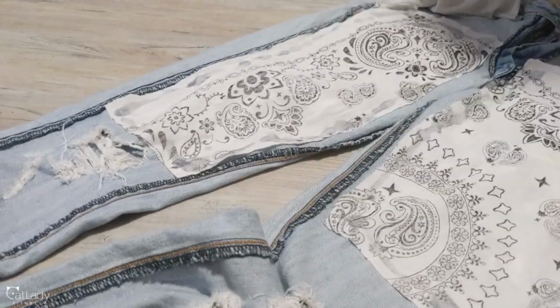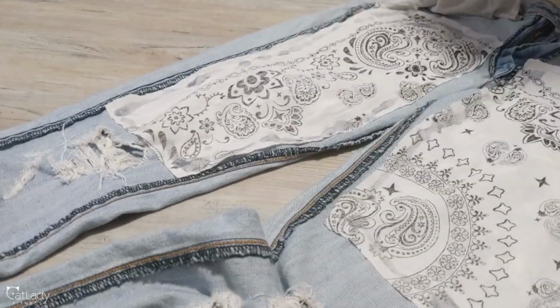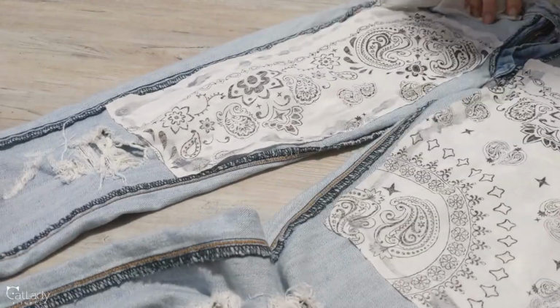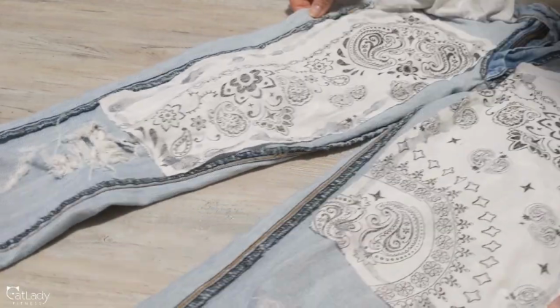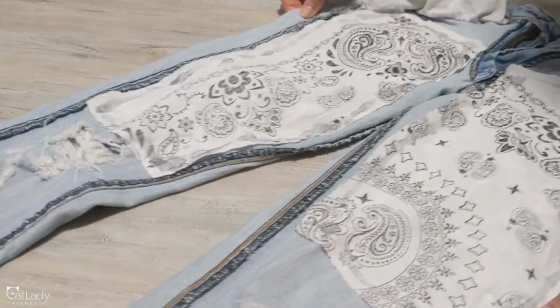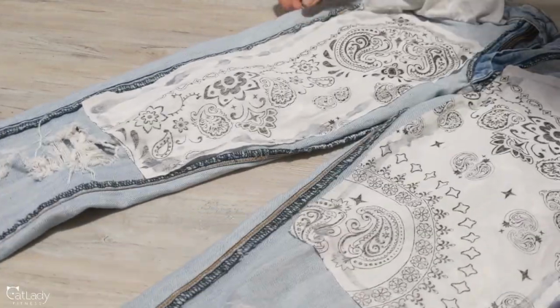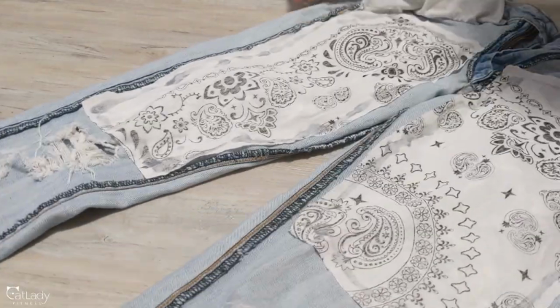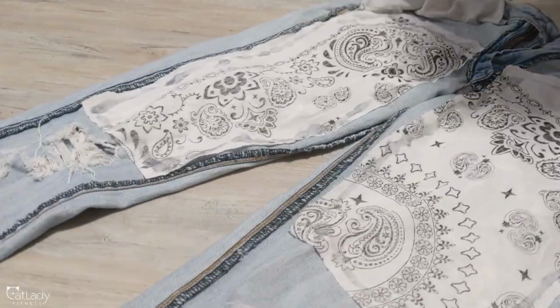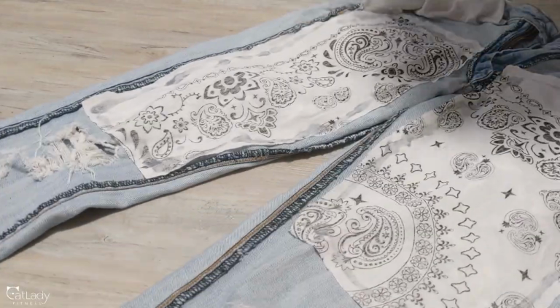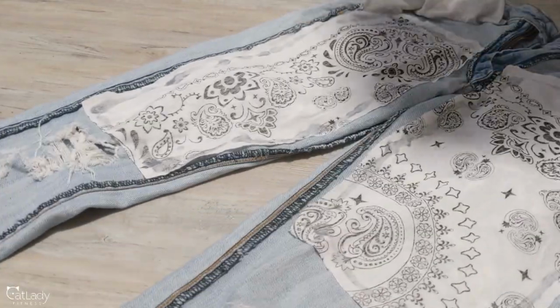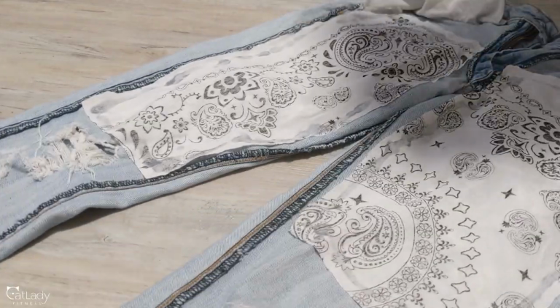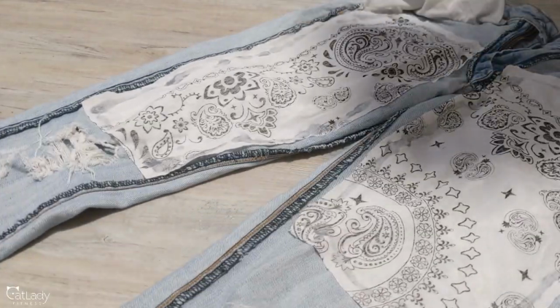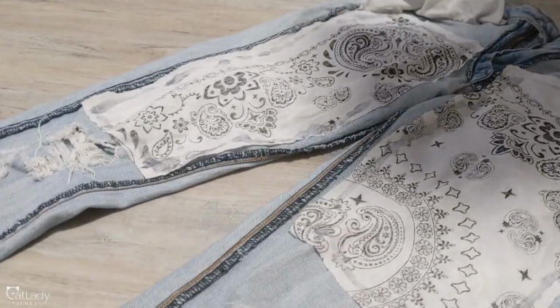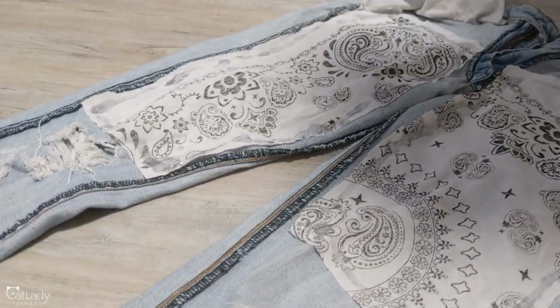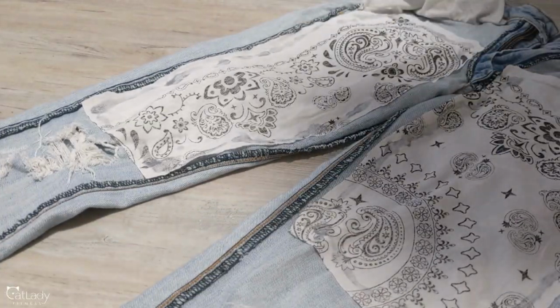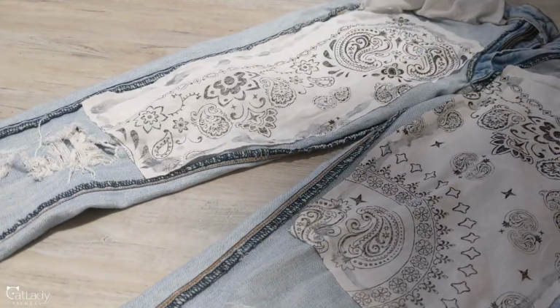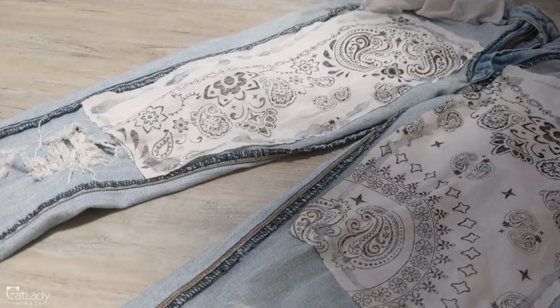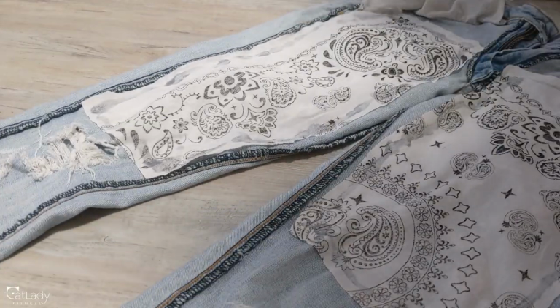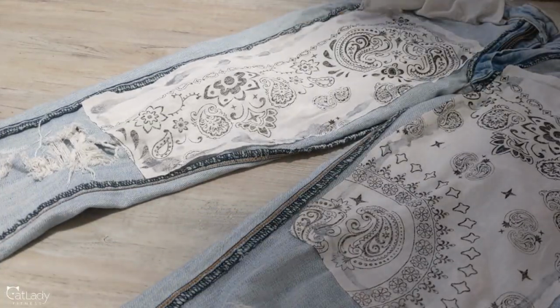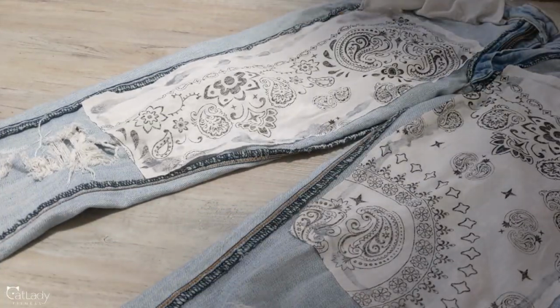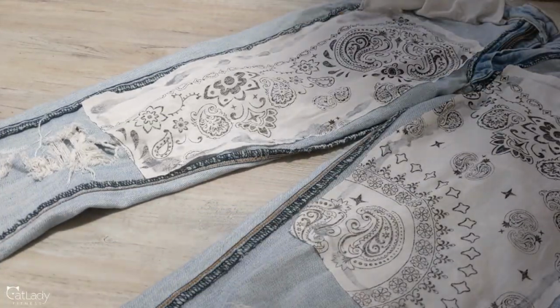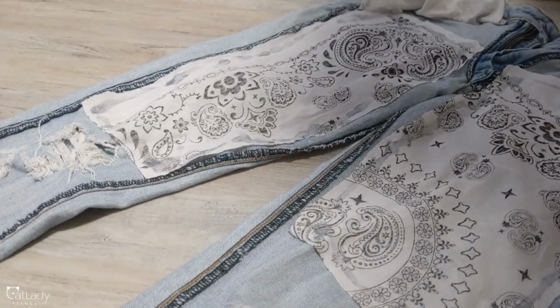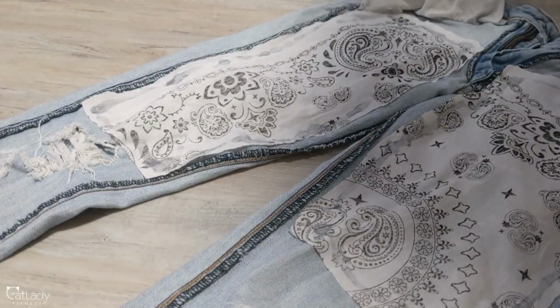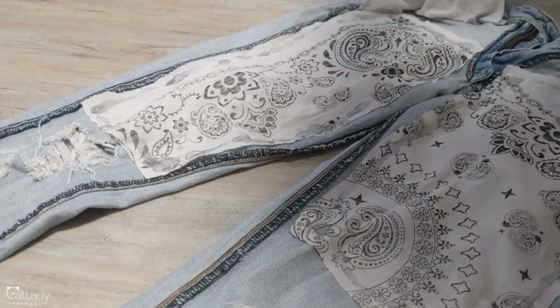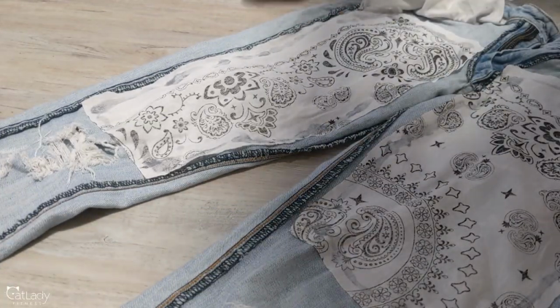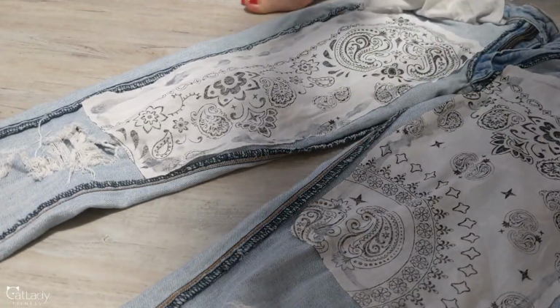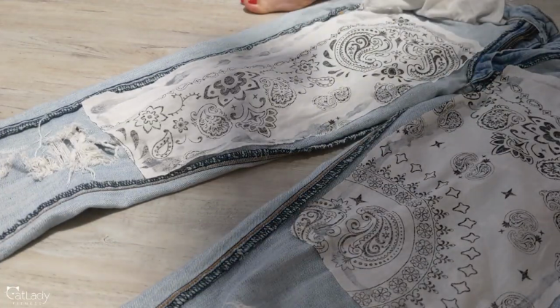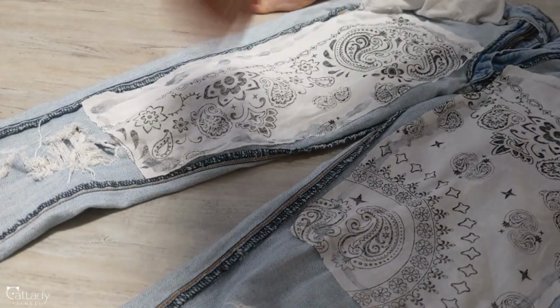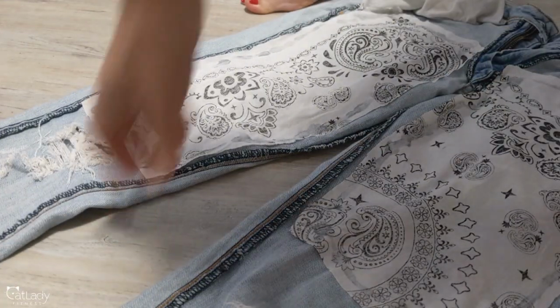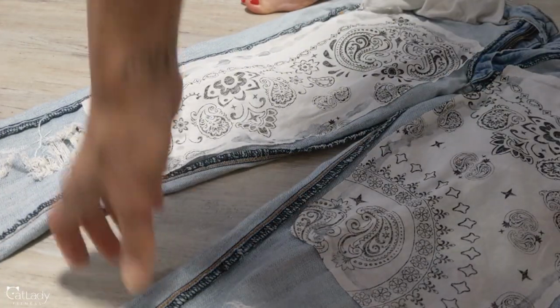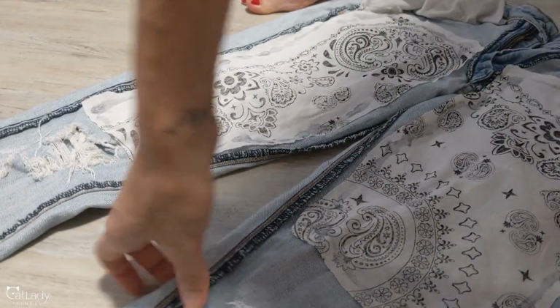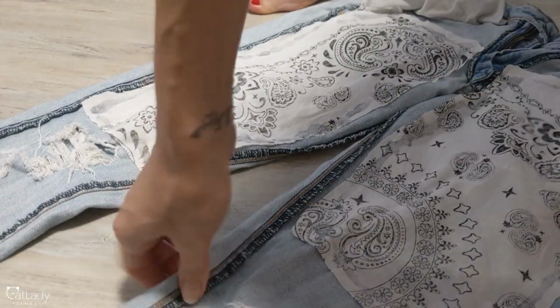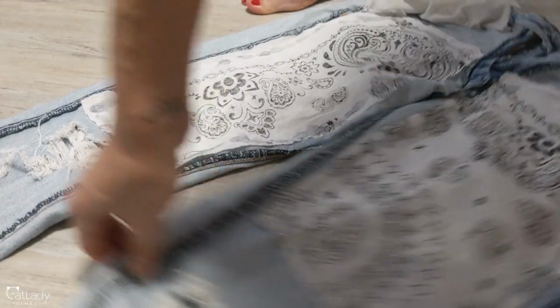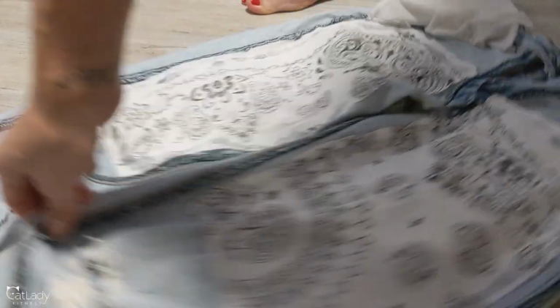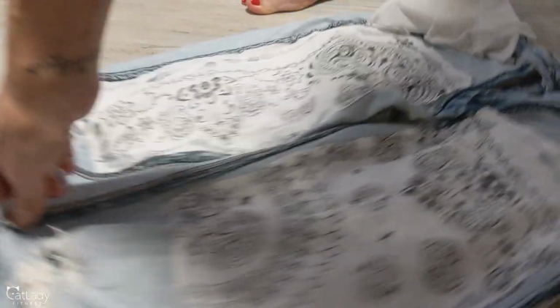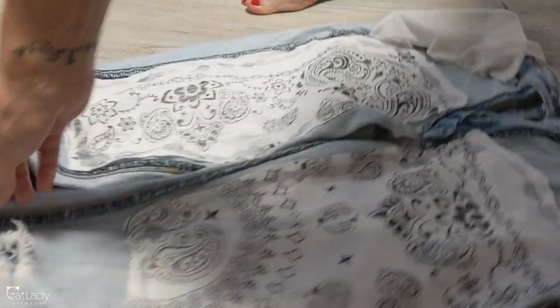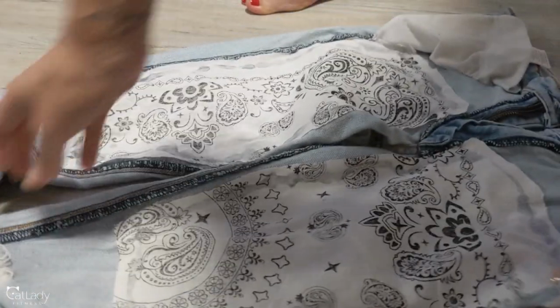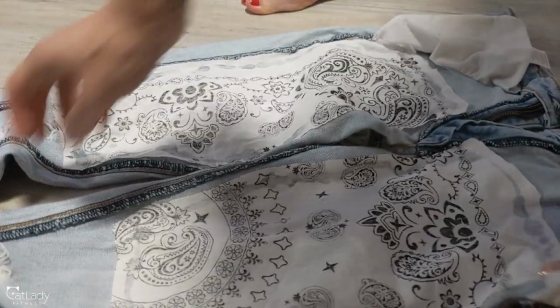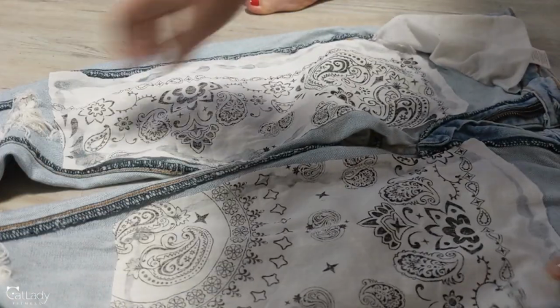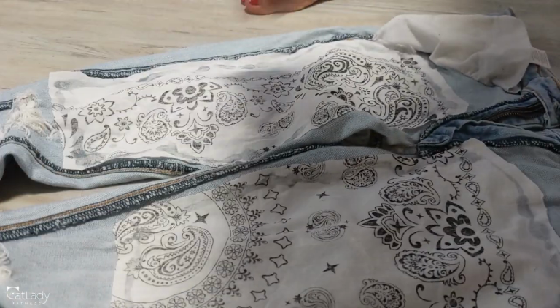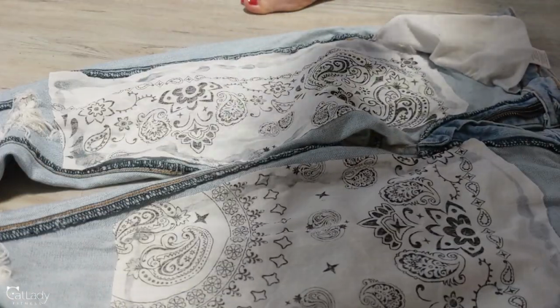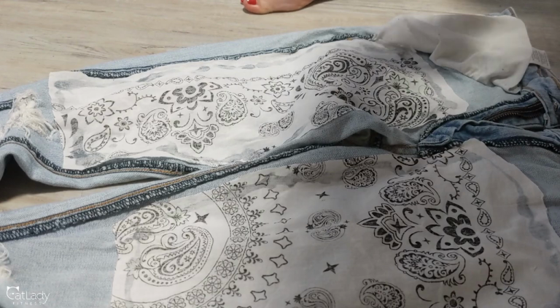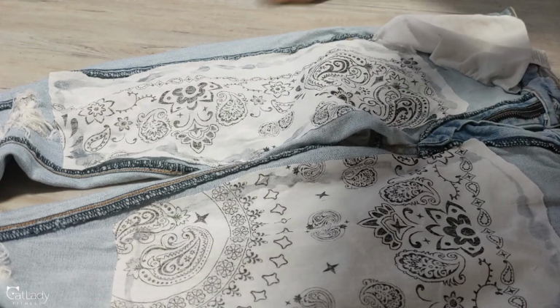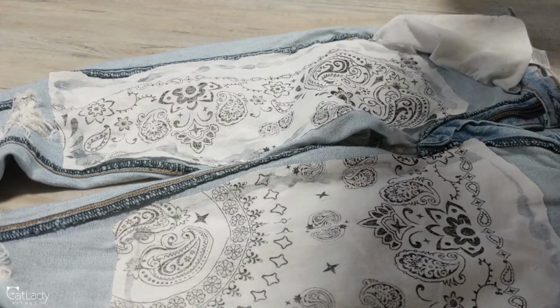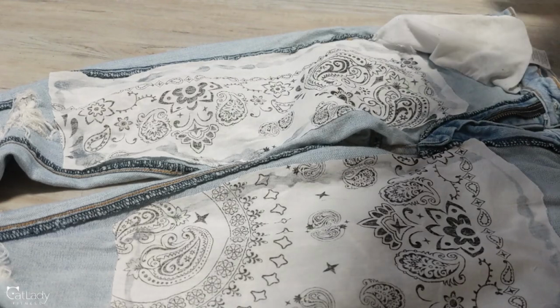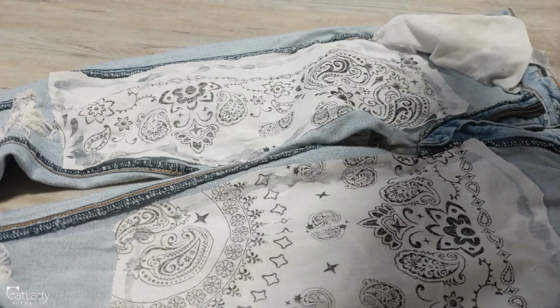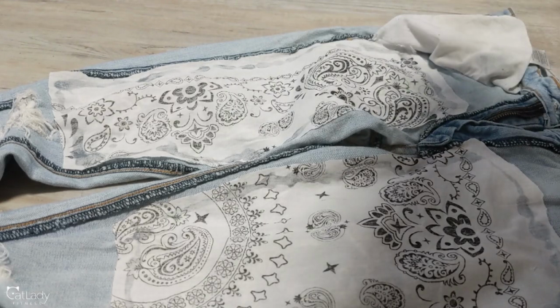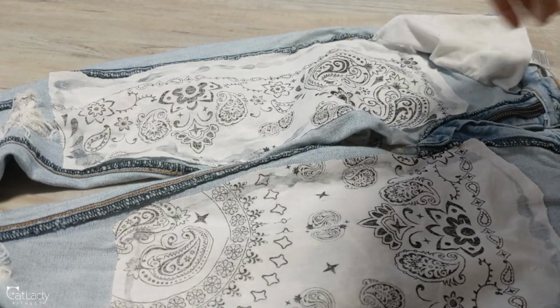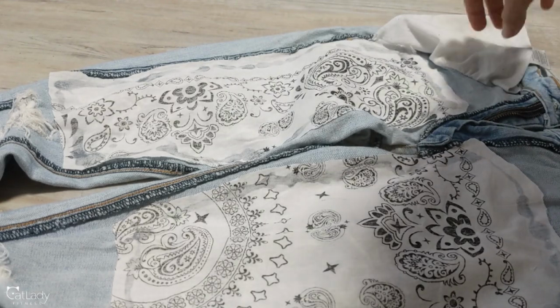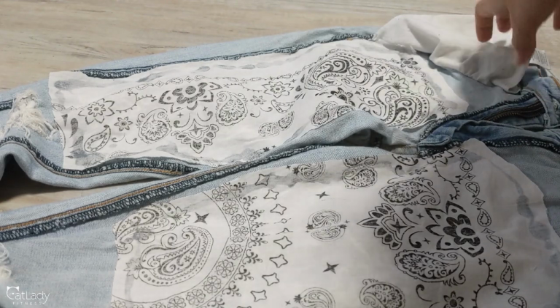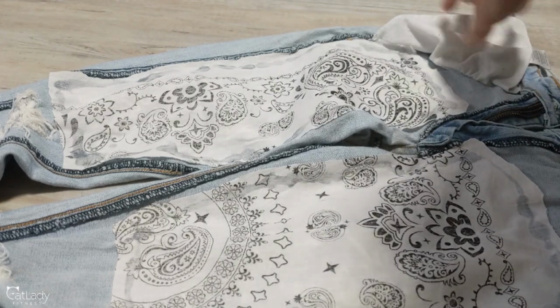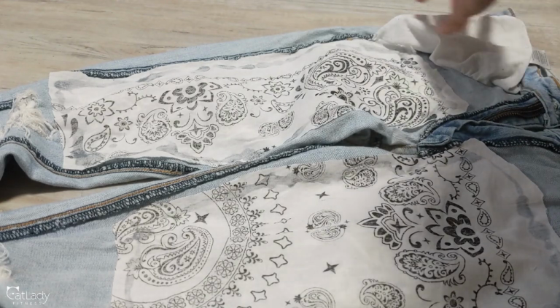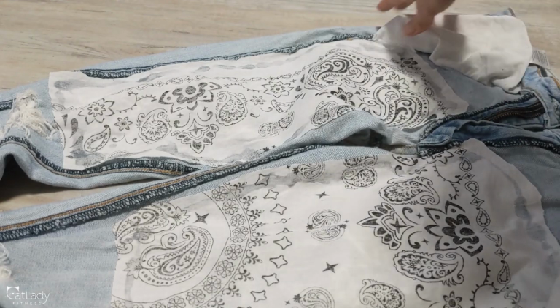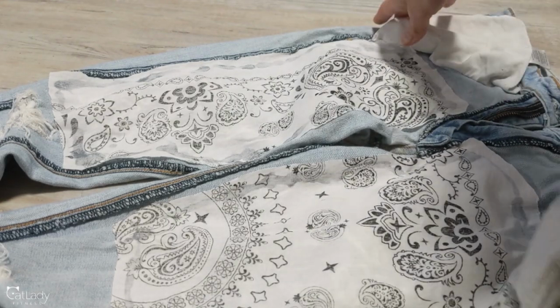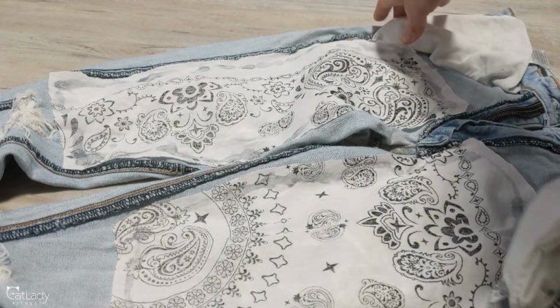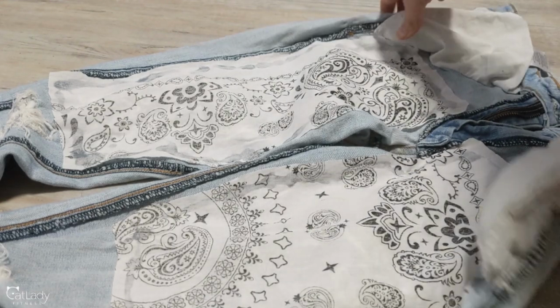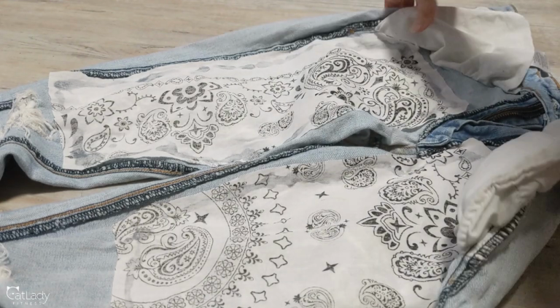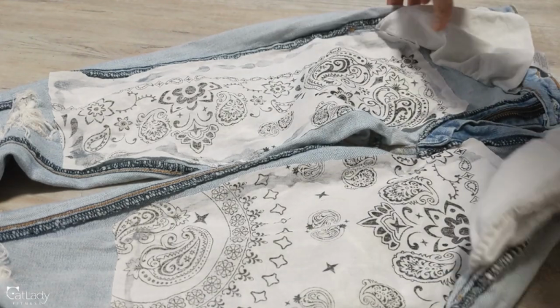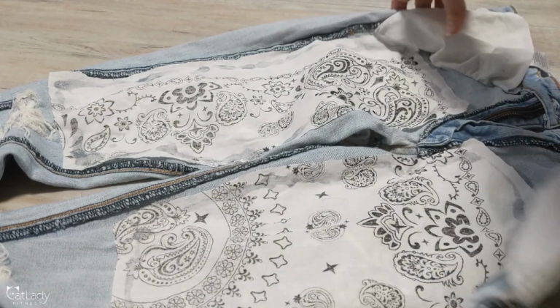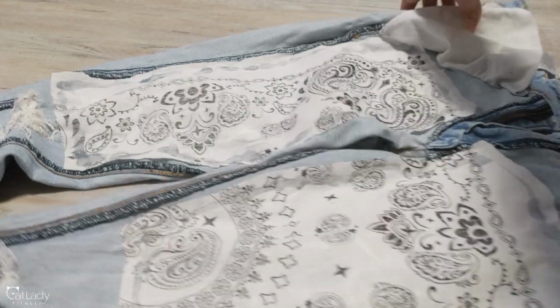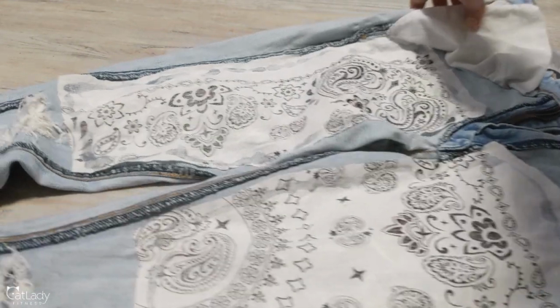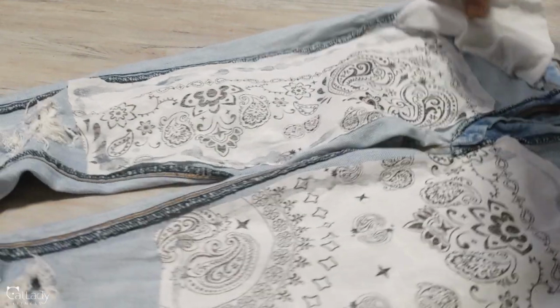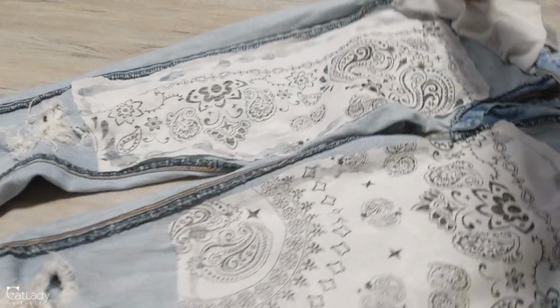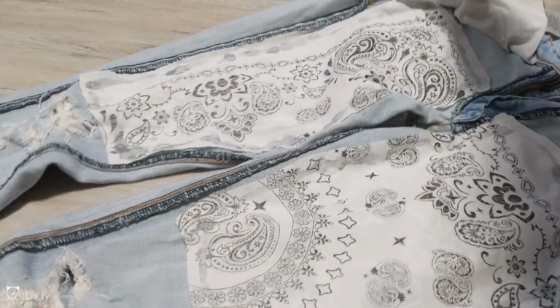So from here, I just let them dry like this overnight to make sure that I didn't flip them inside out too early.